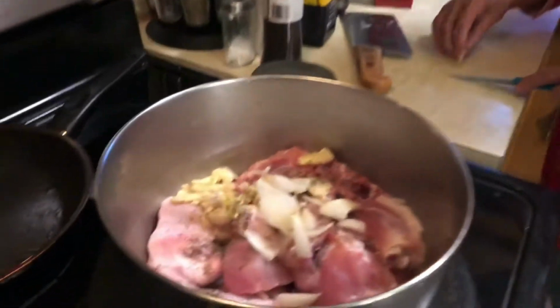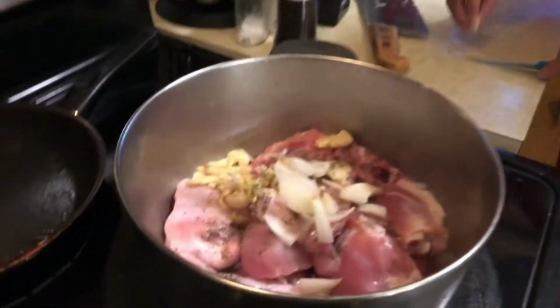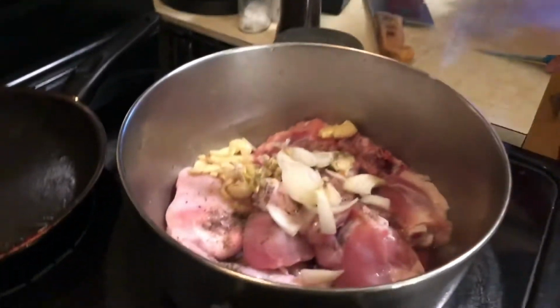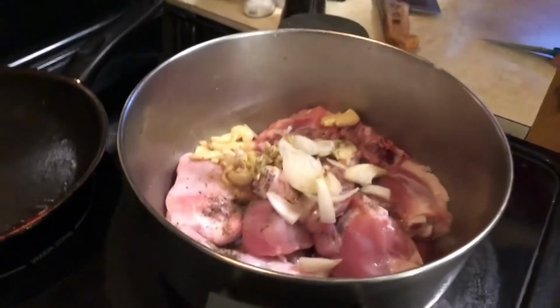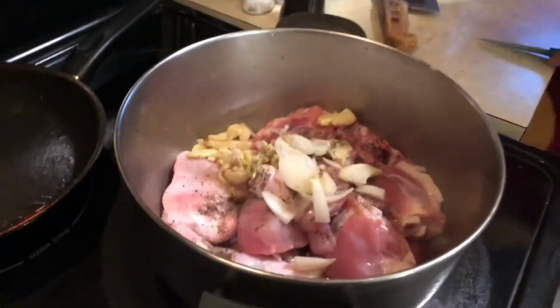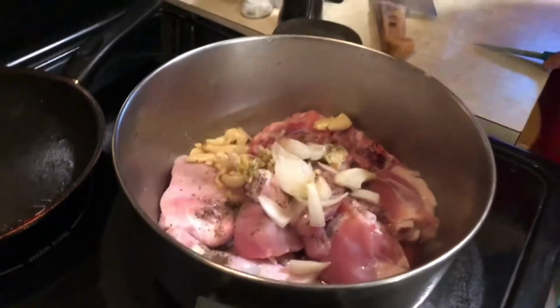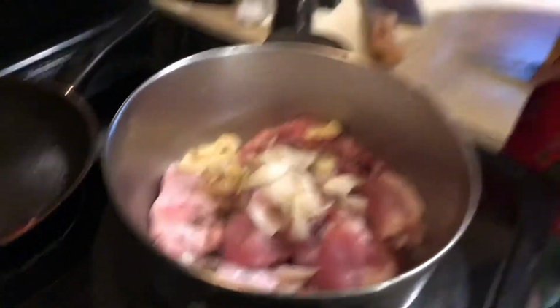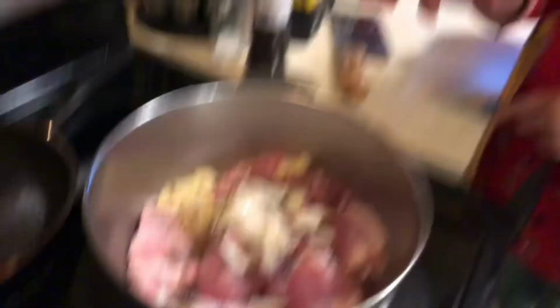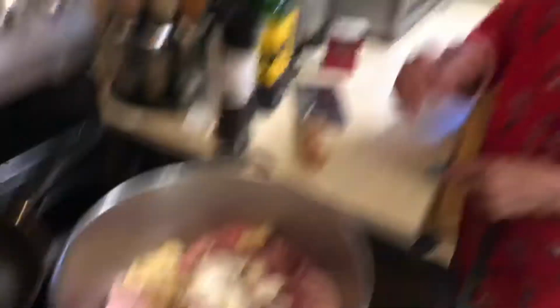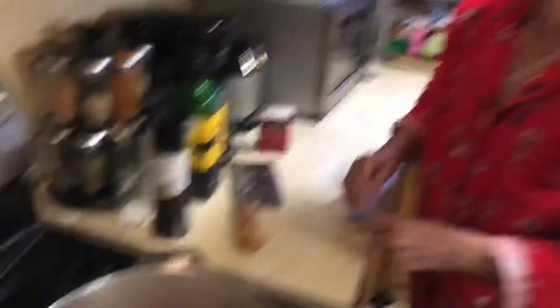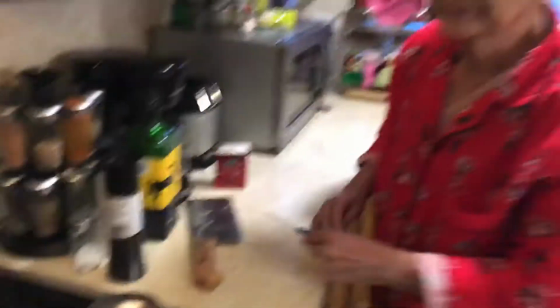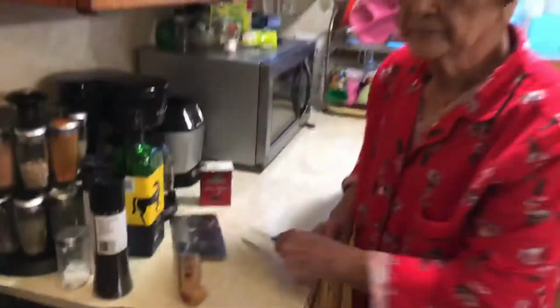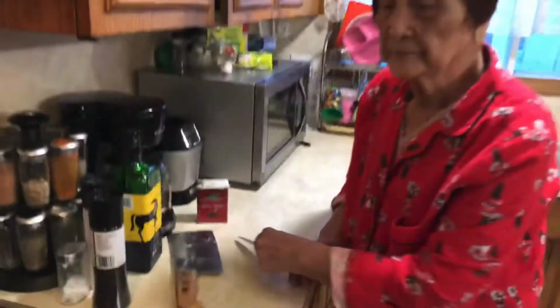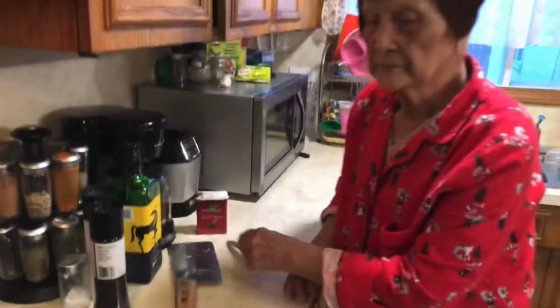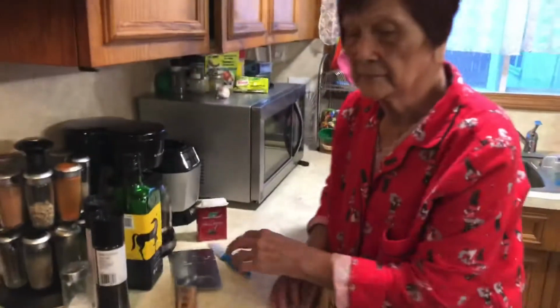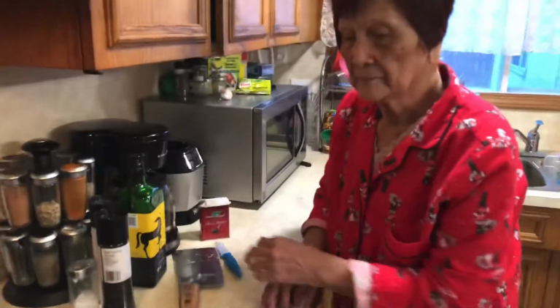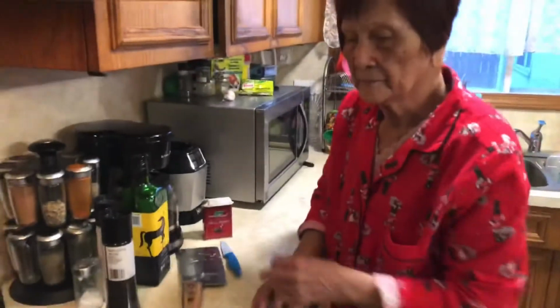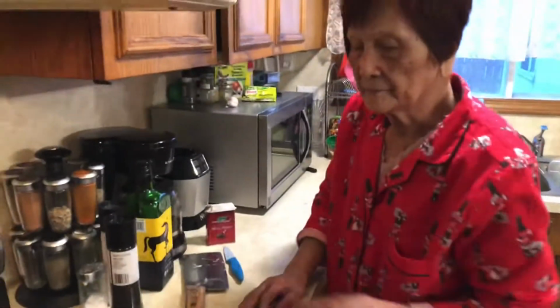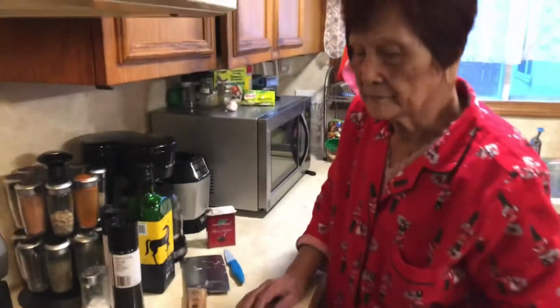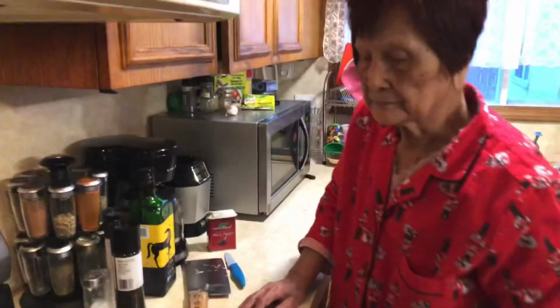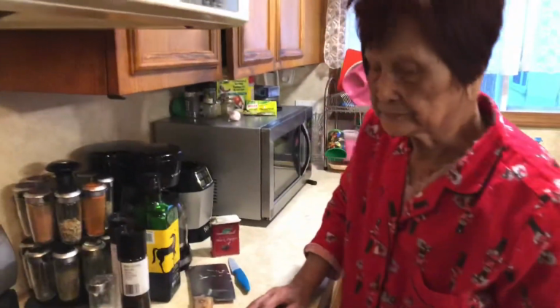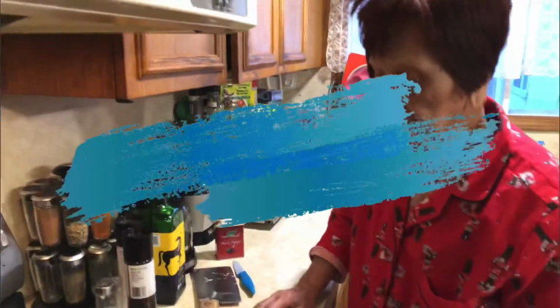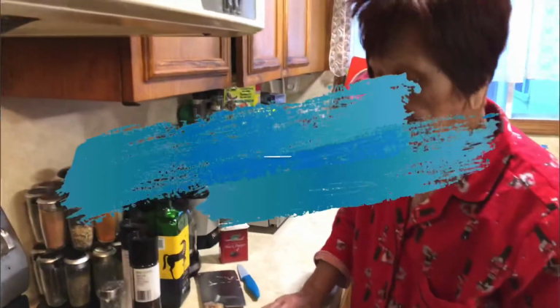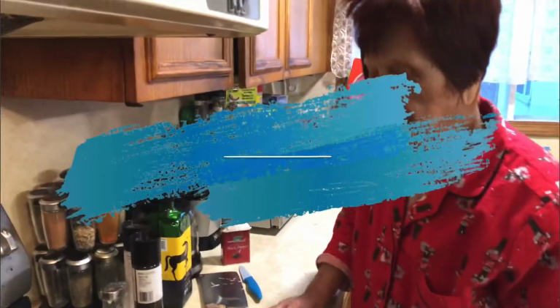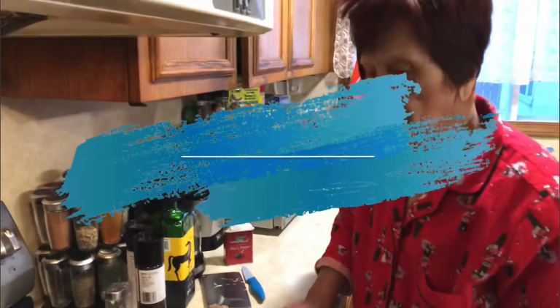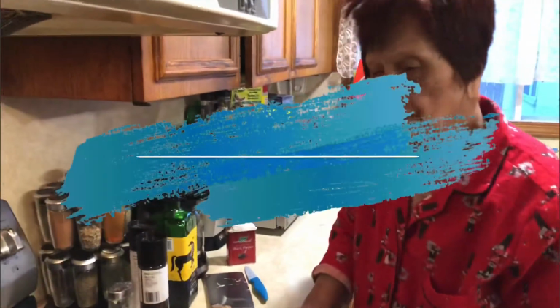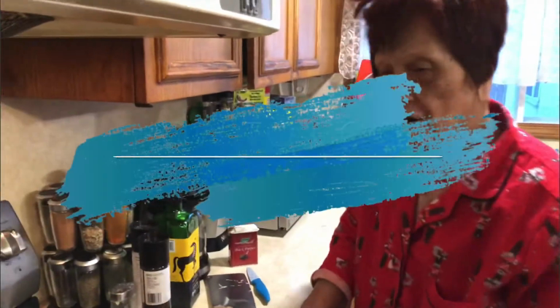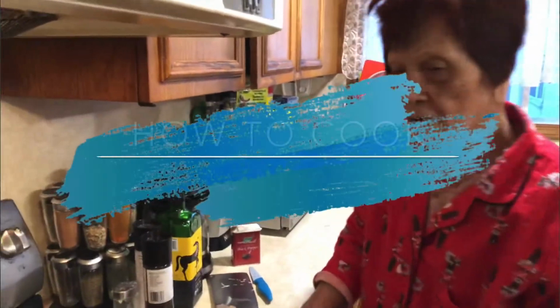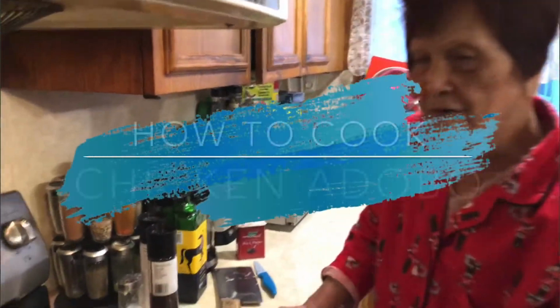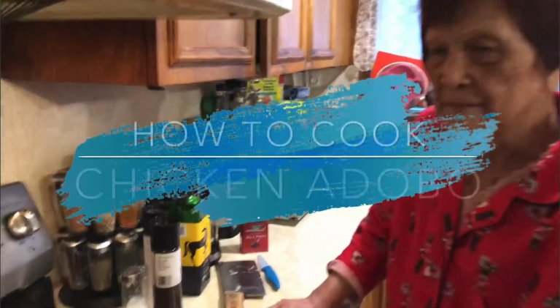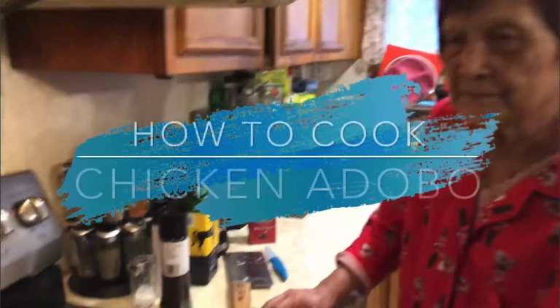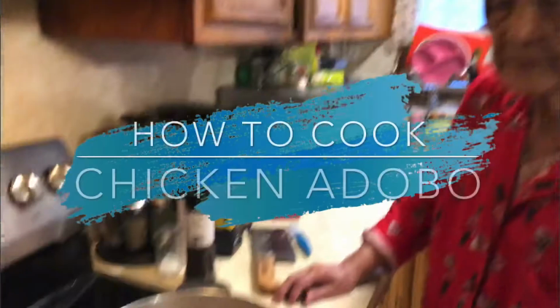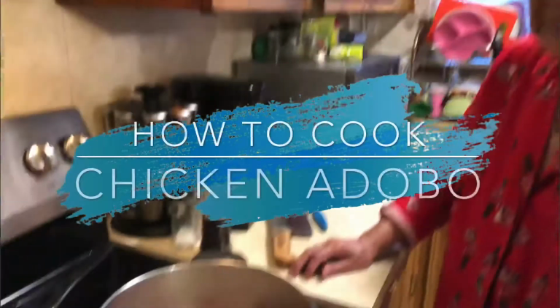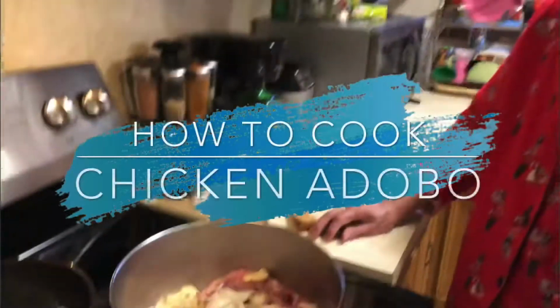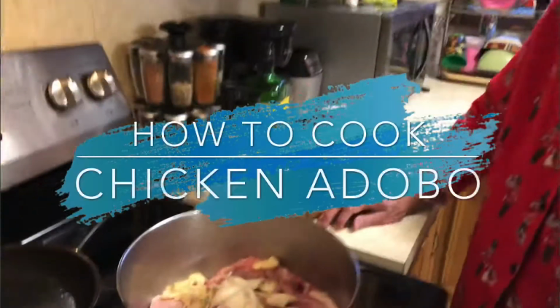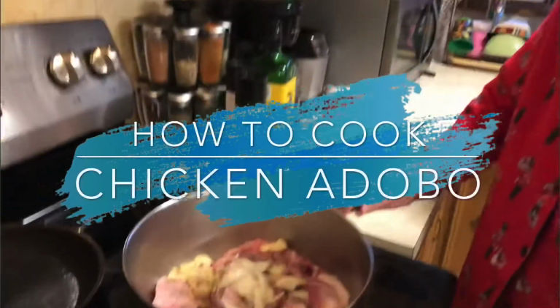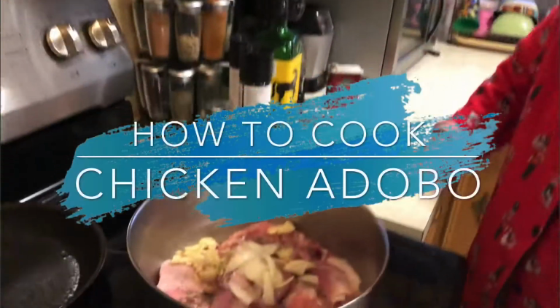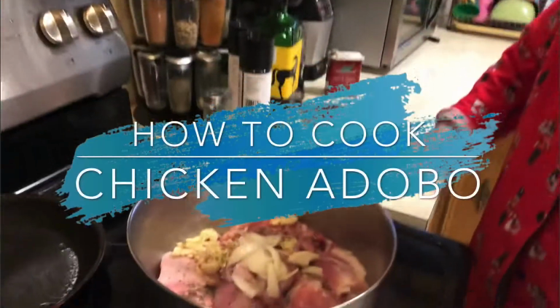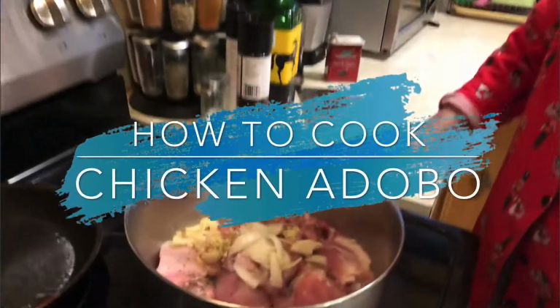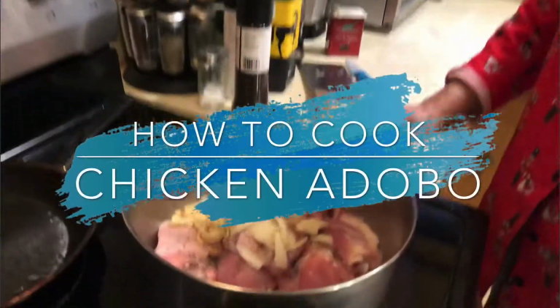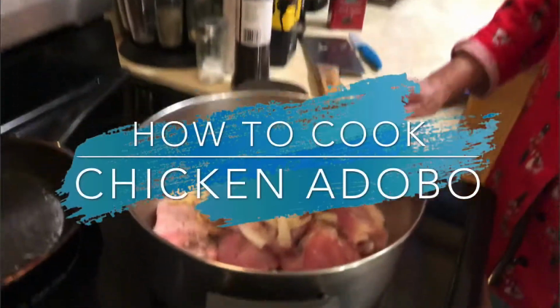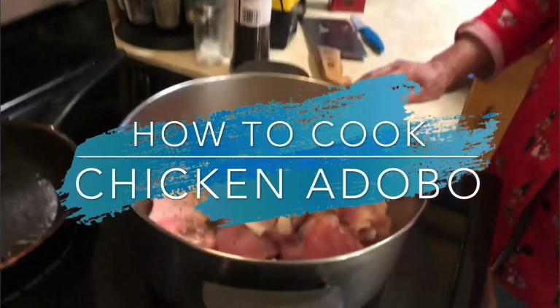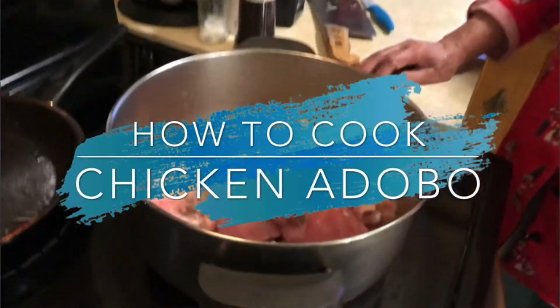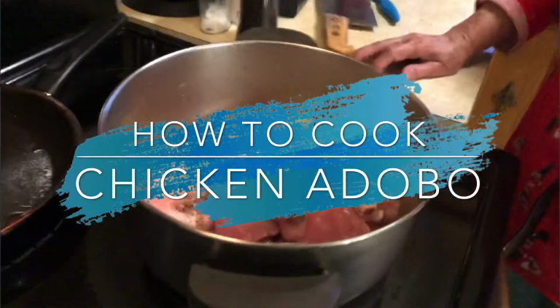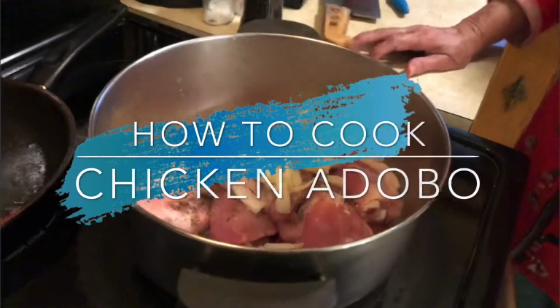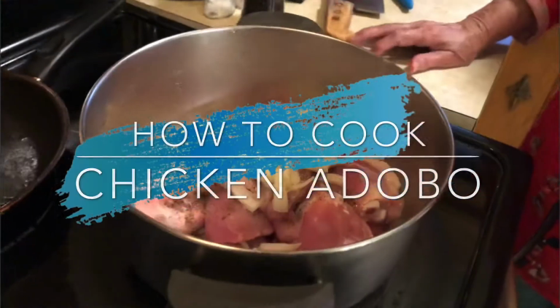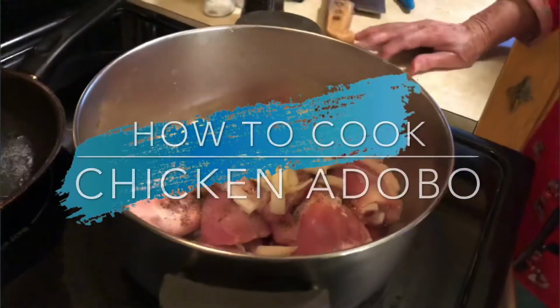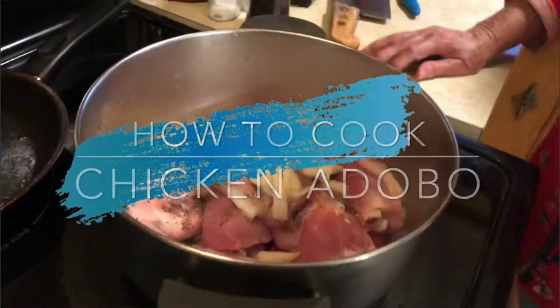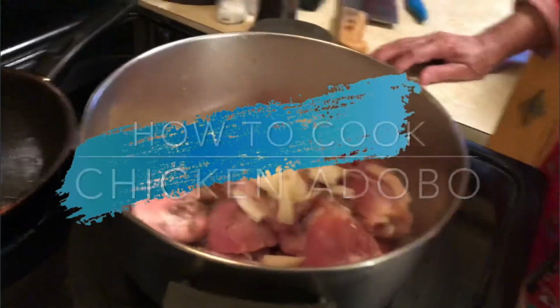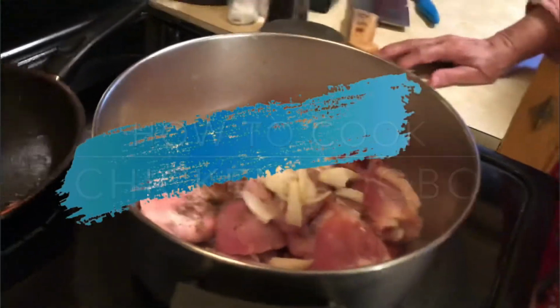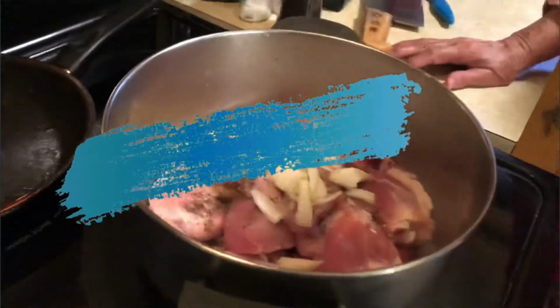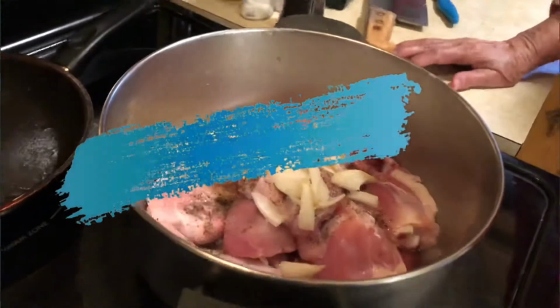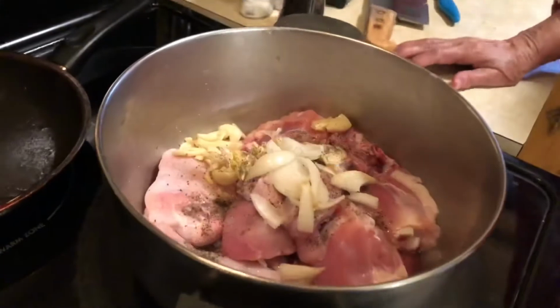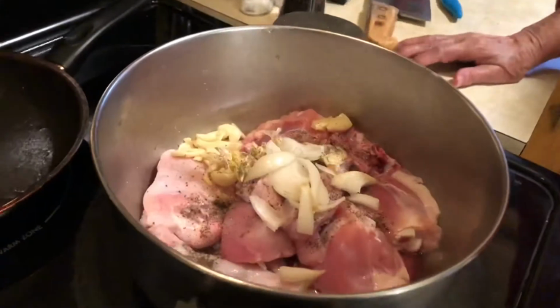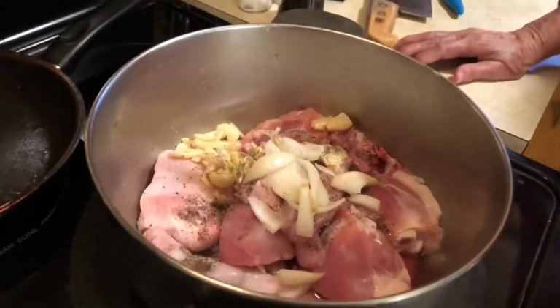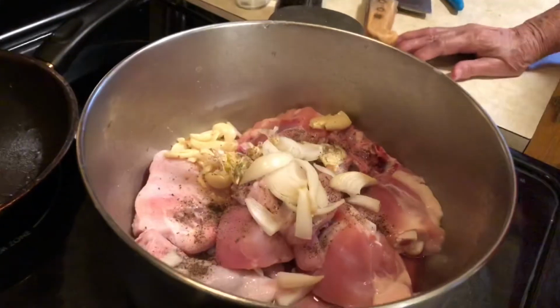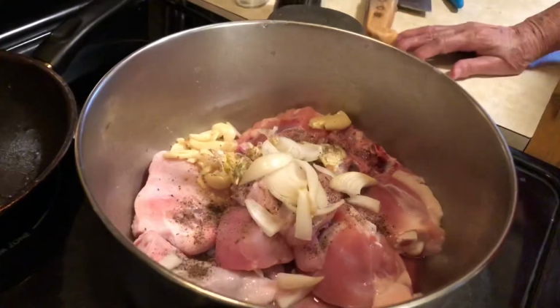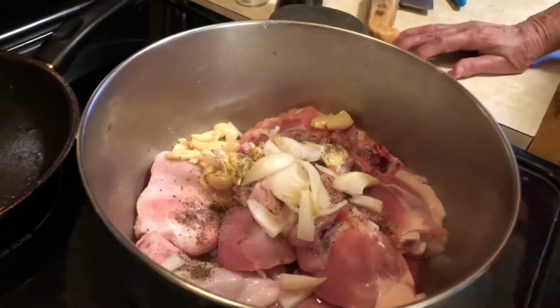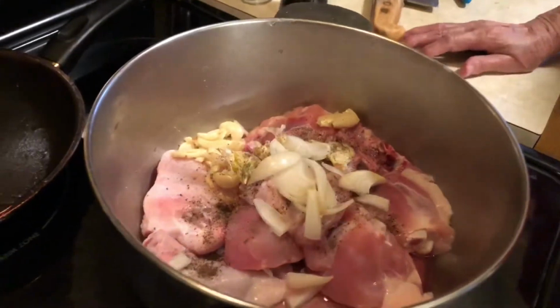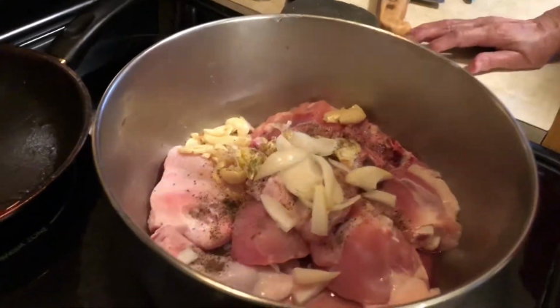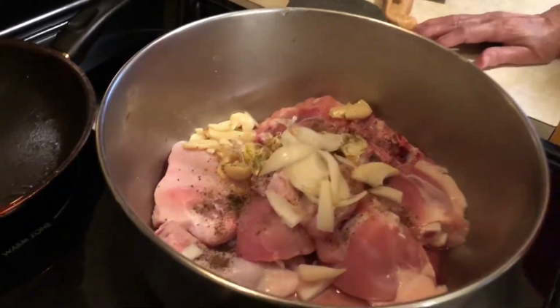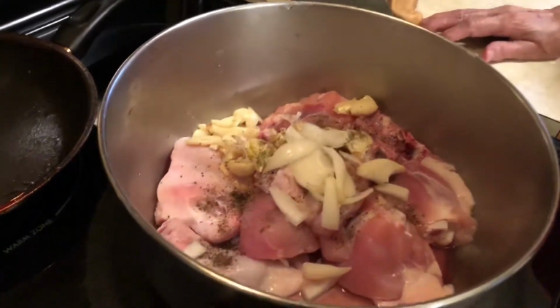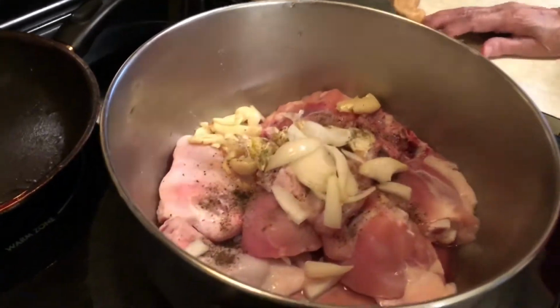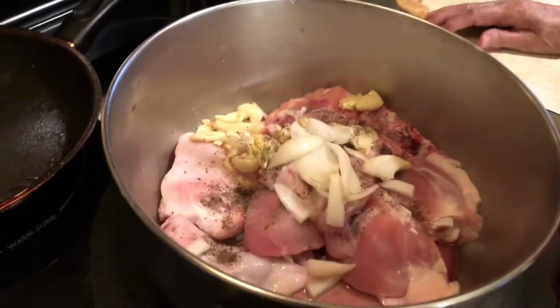Lola, you're gonna cook what? Adobo. Okay, so what's the first step supposed to be? What did you do with the chicken?